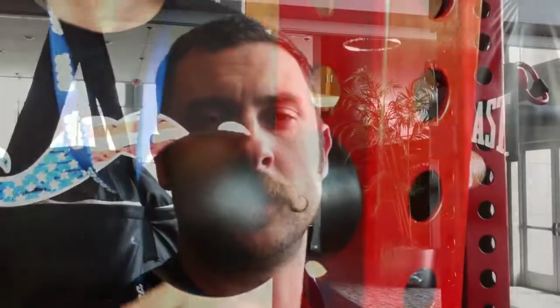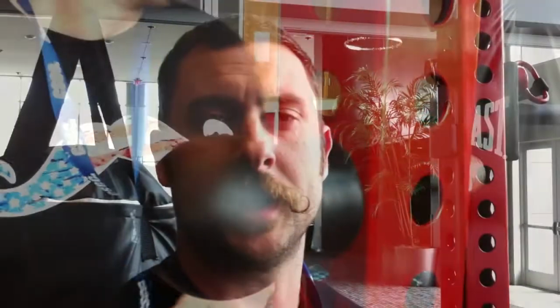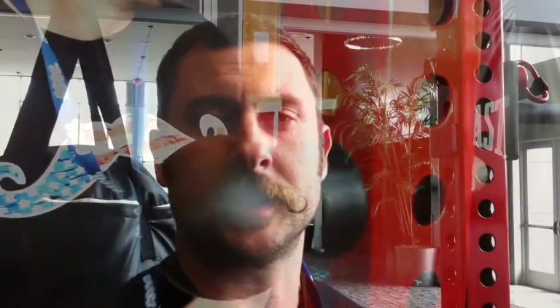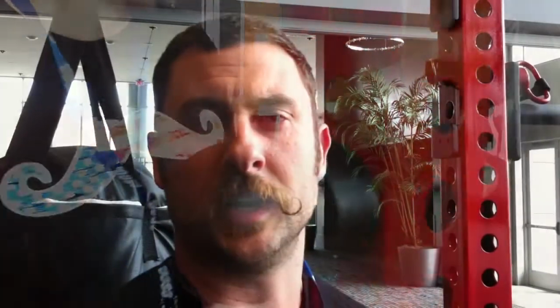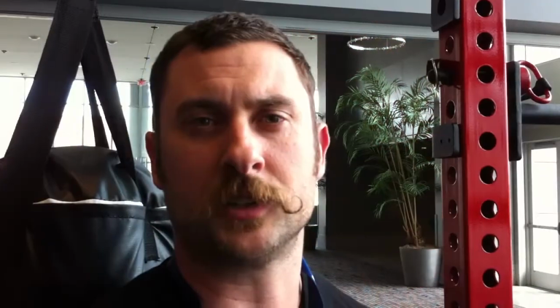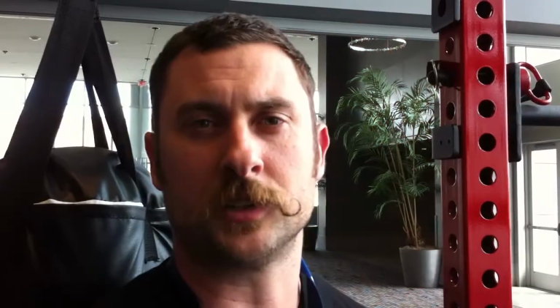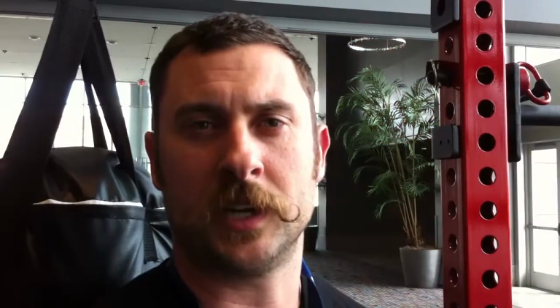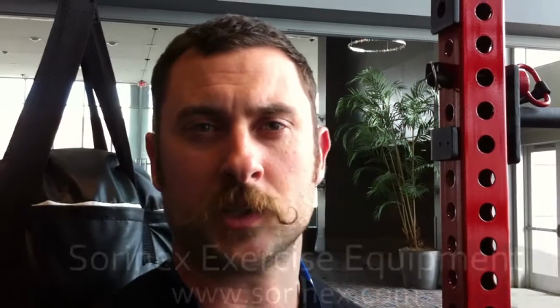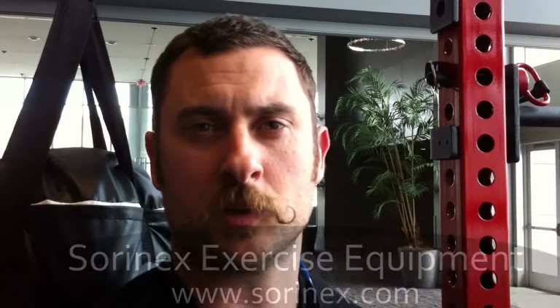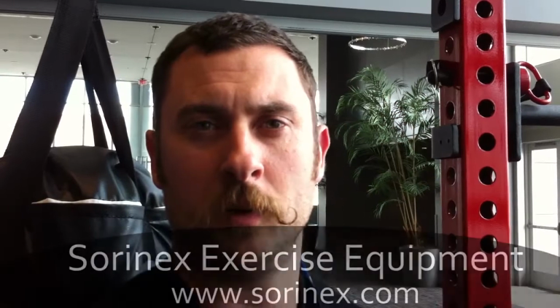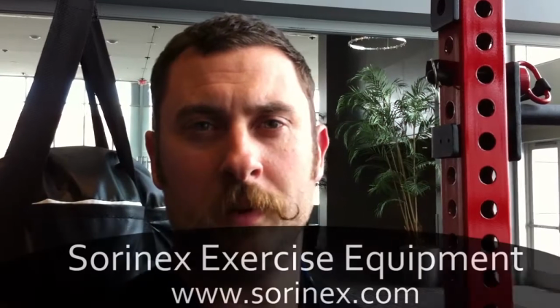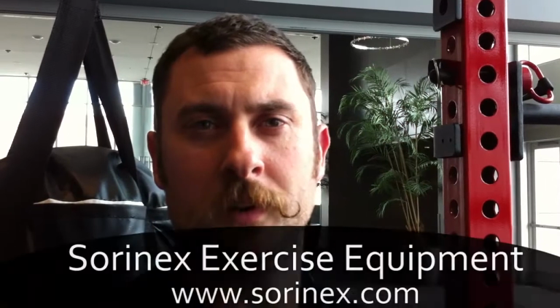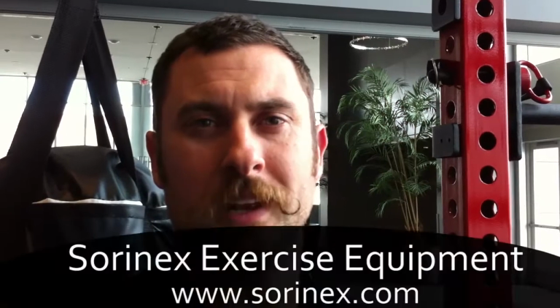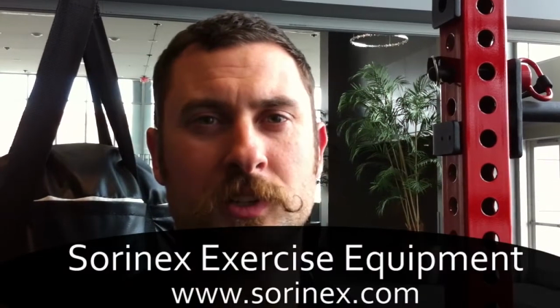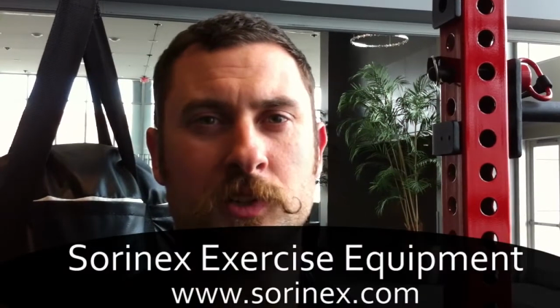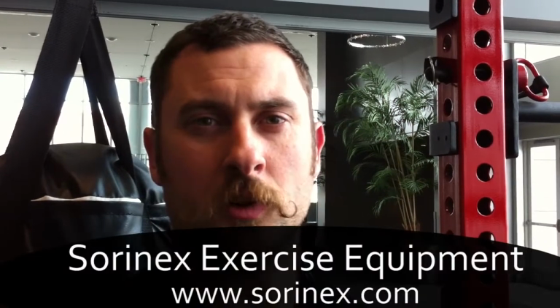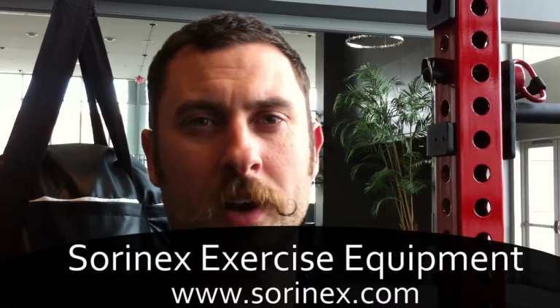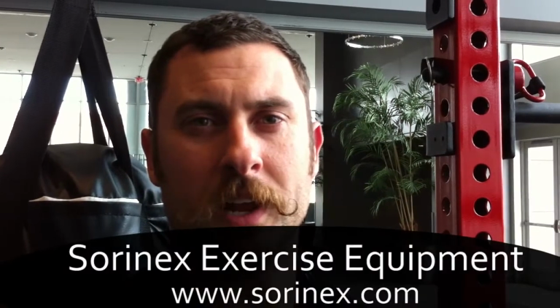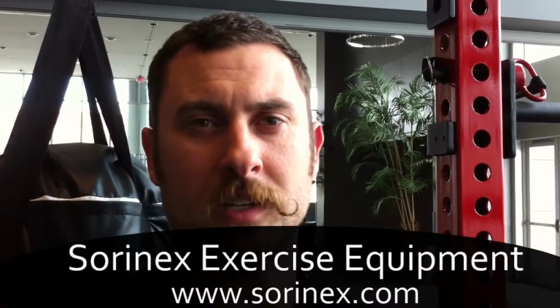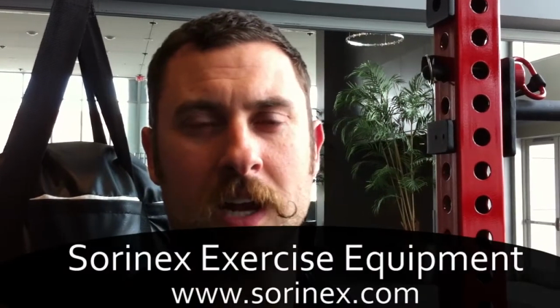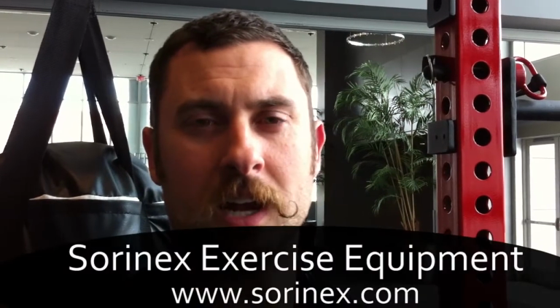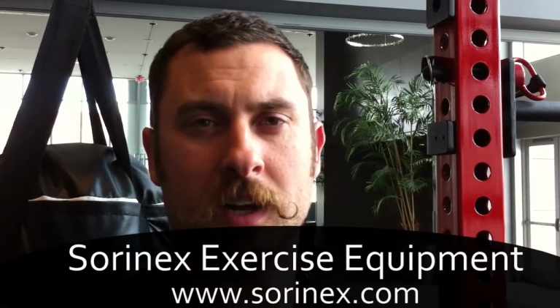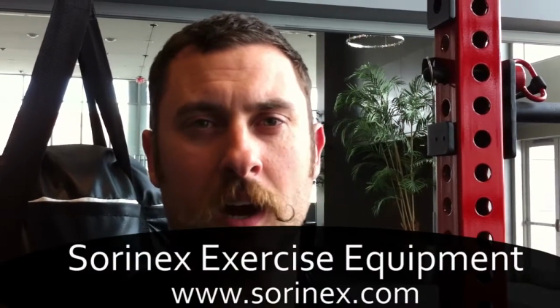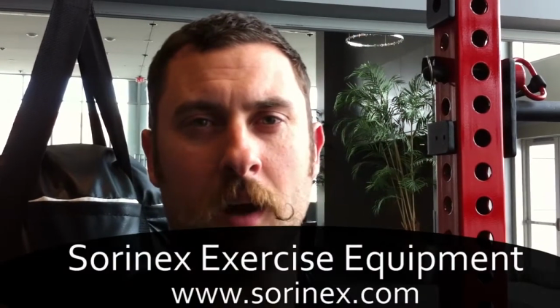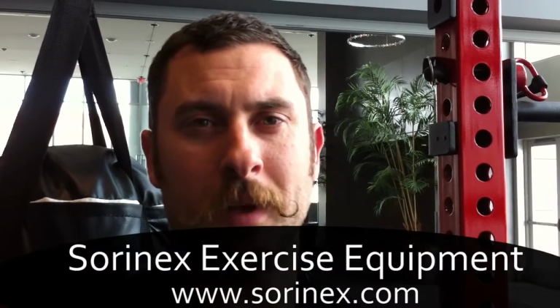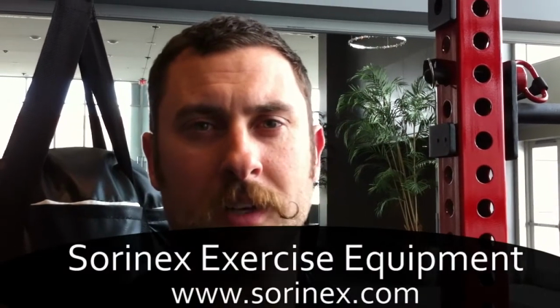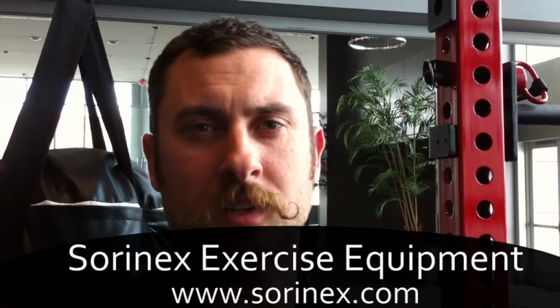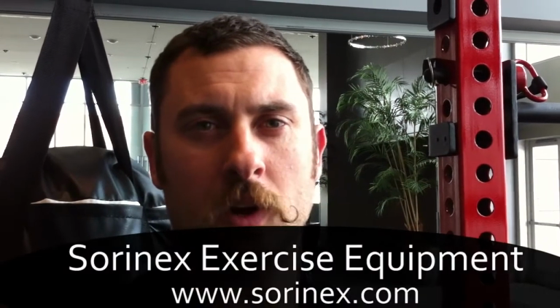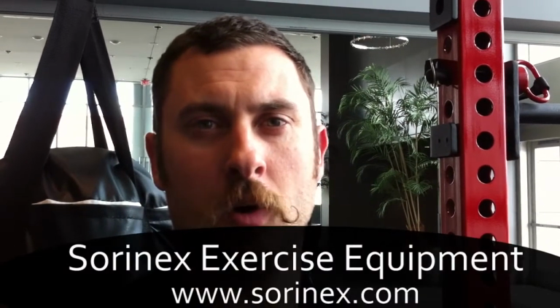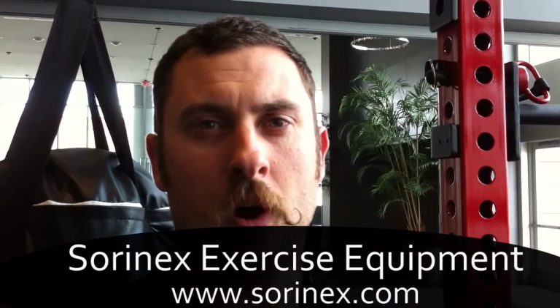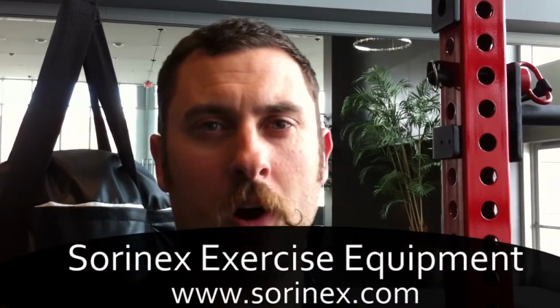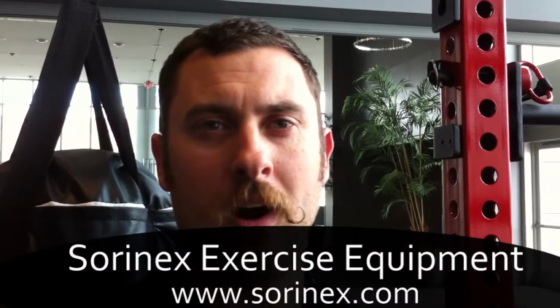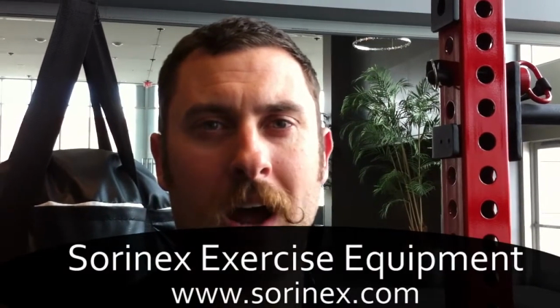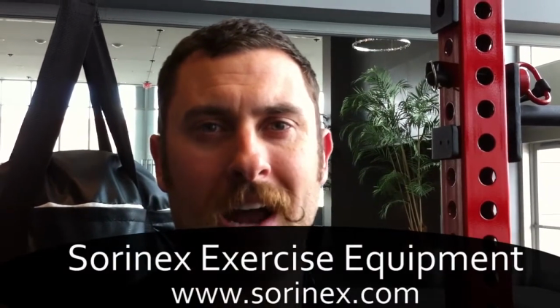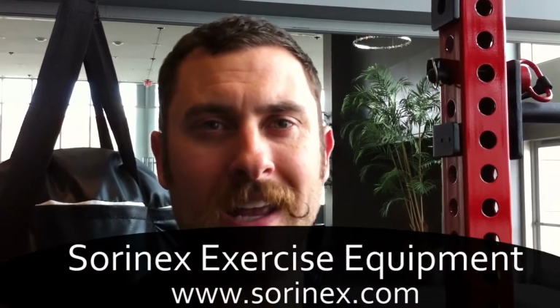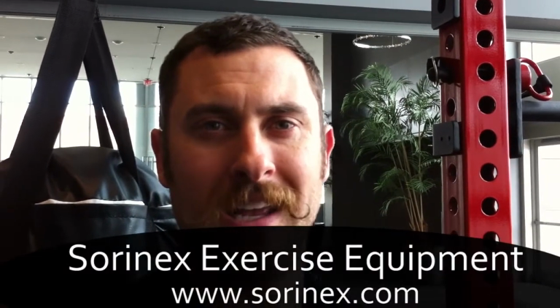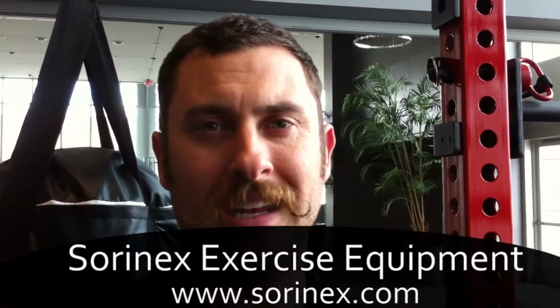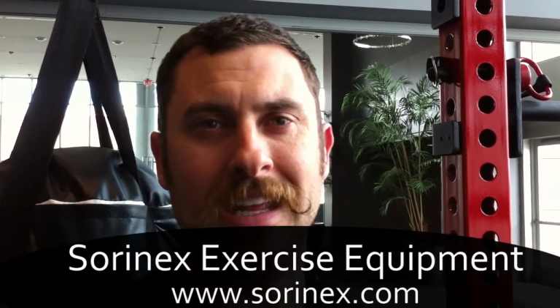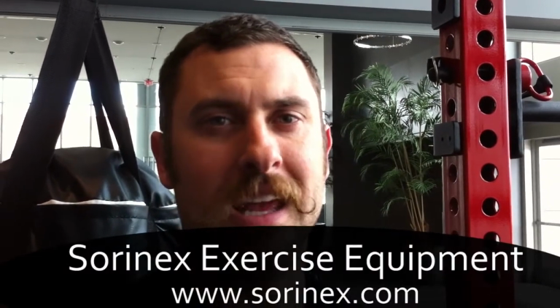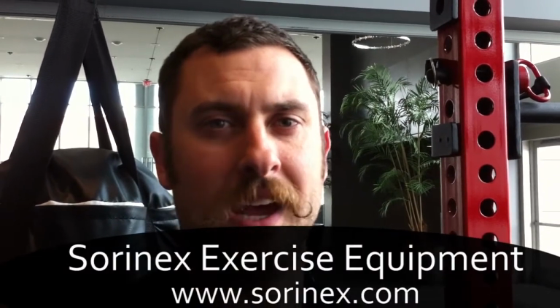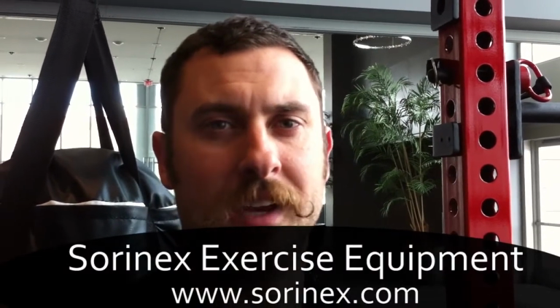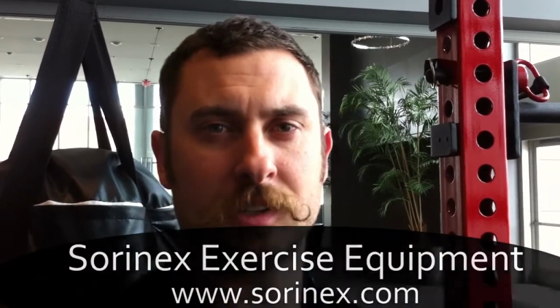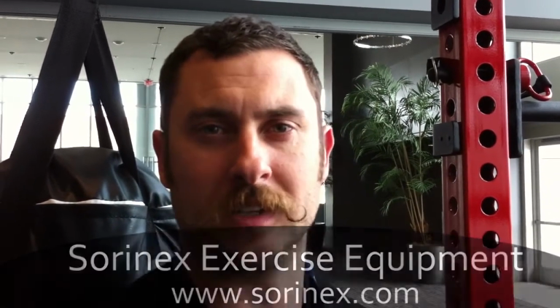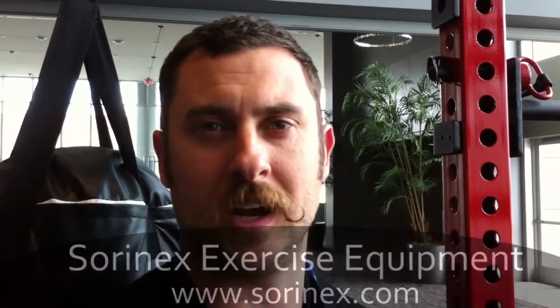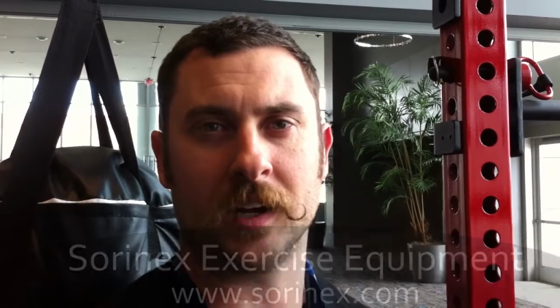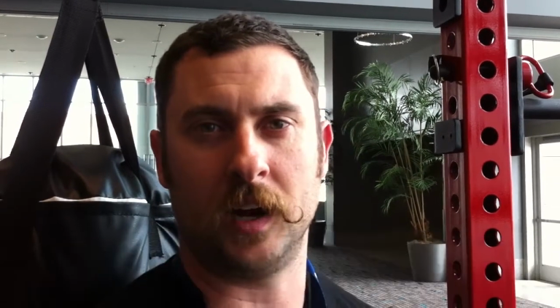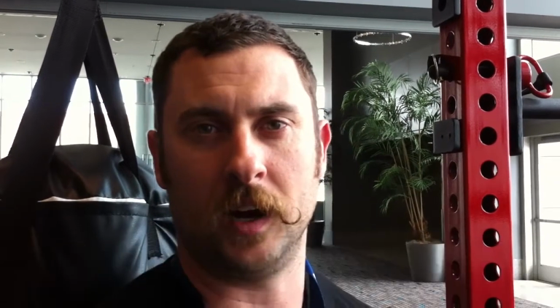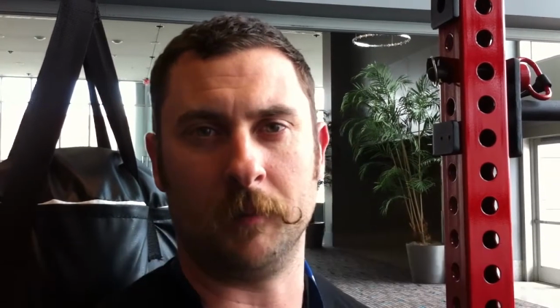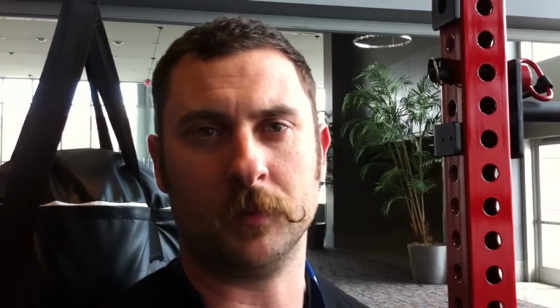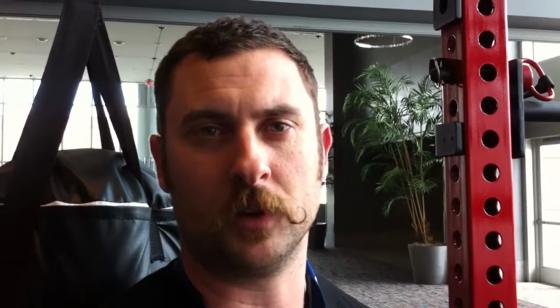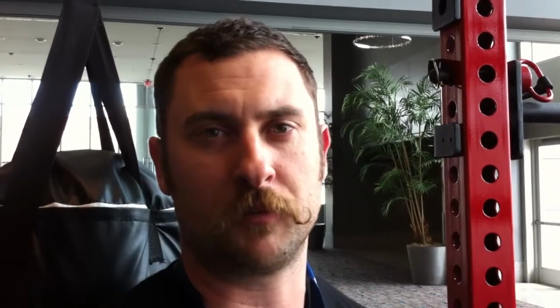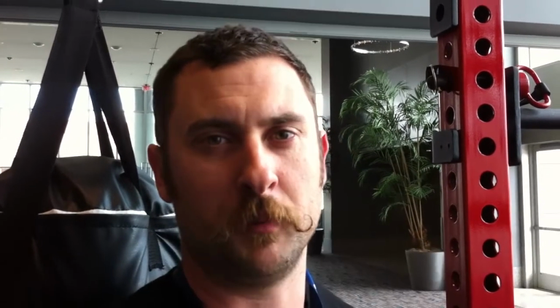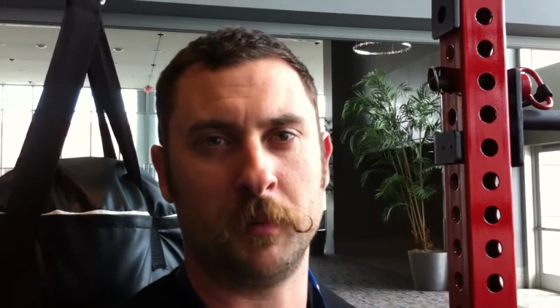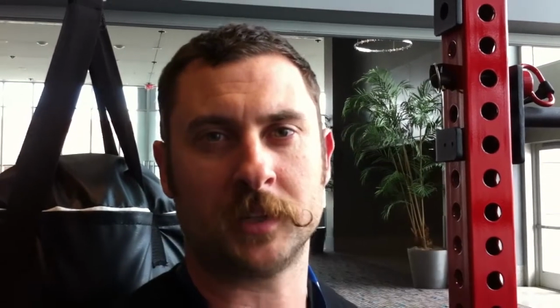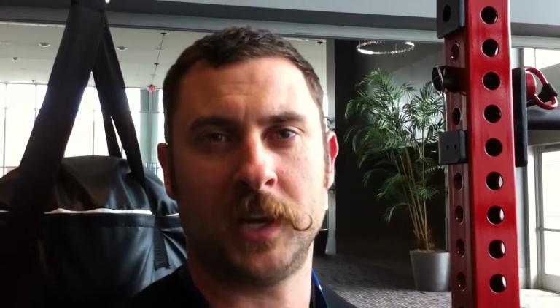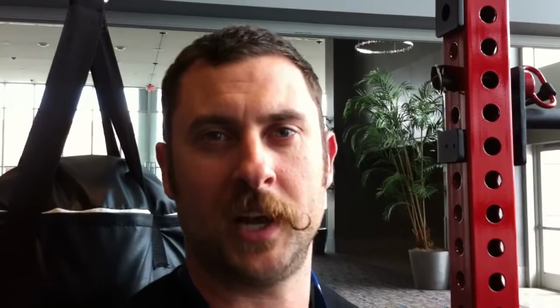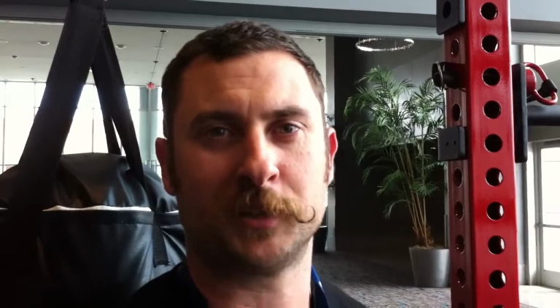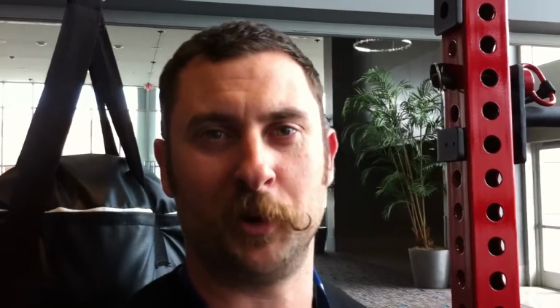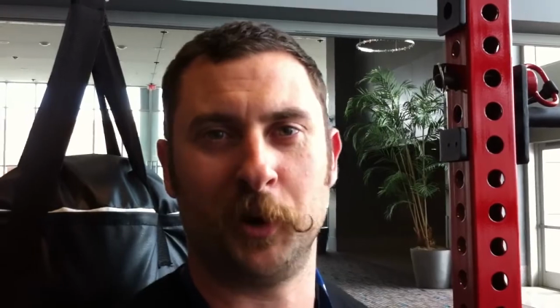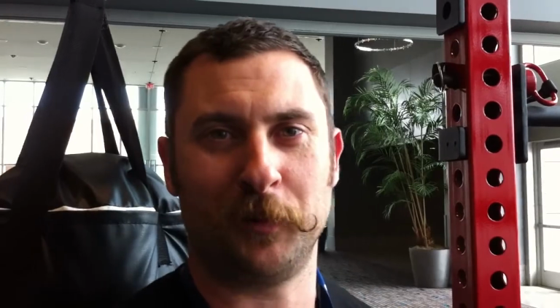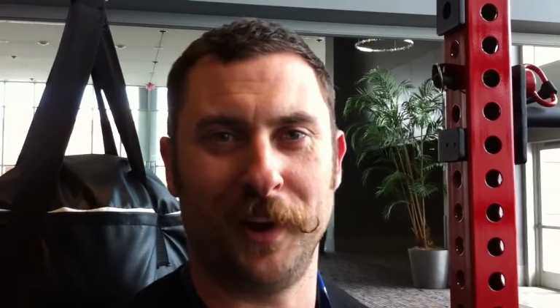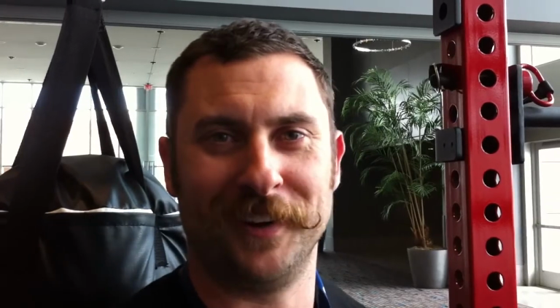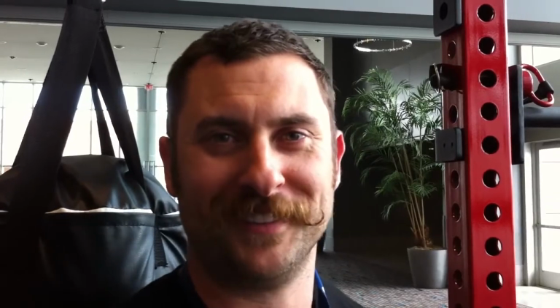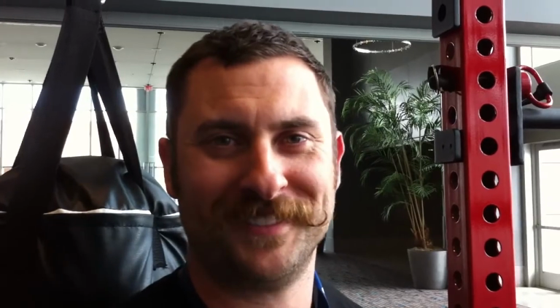SorenX Exercise Equipment is at SorenX.com — S-O-R-I-N-E-X.com. Look for the mustache and we'll help you out.